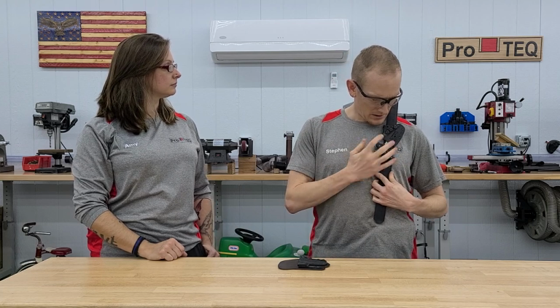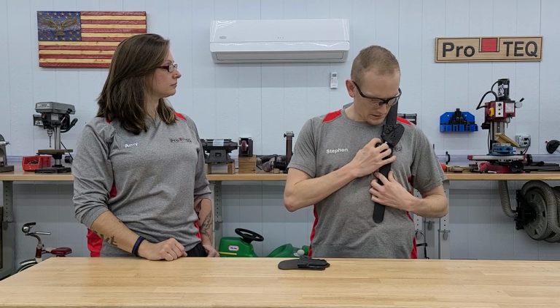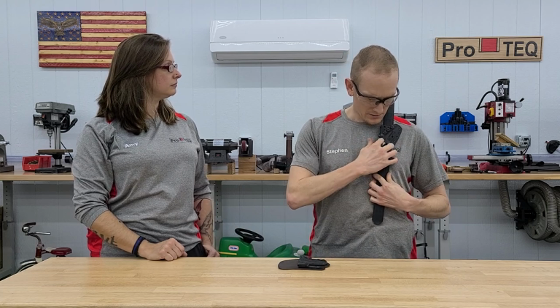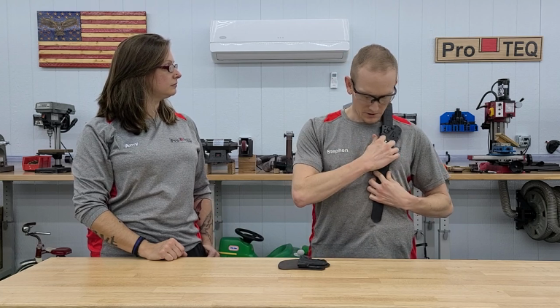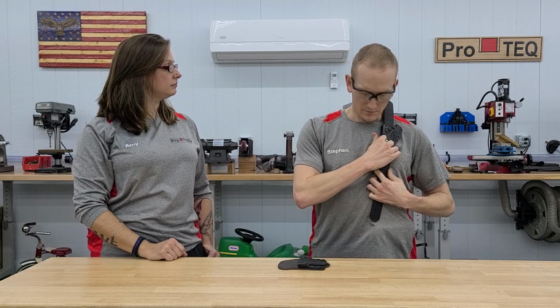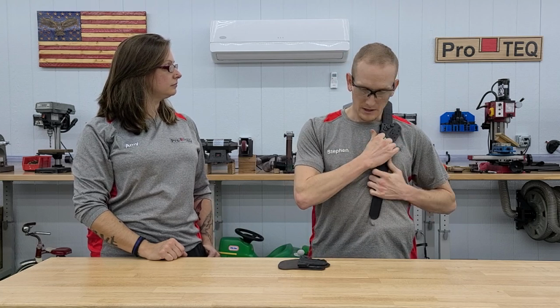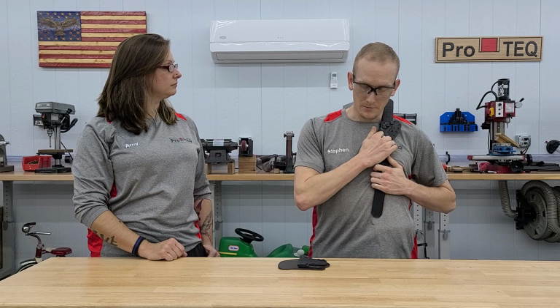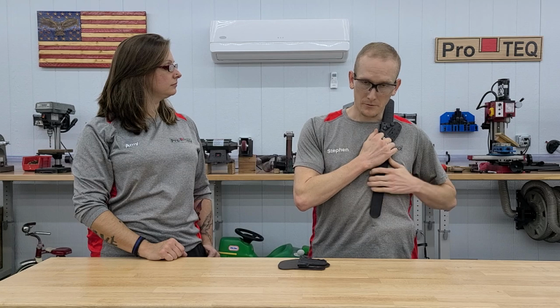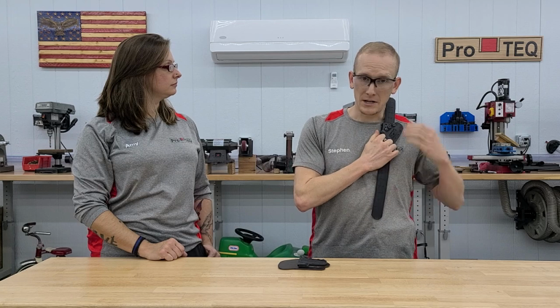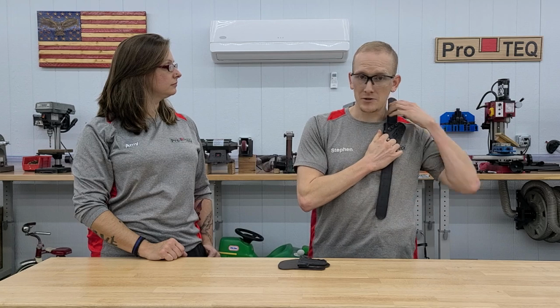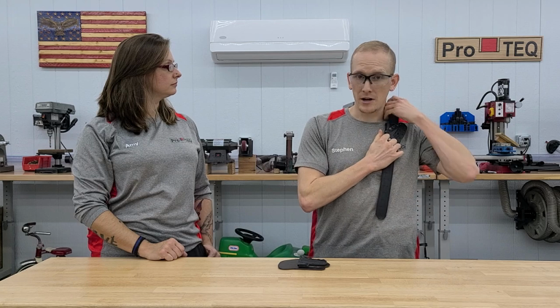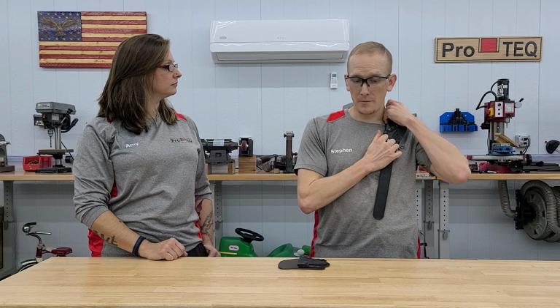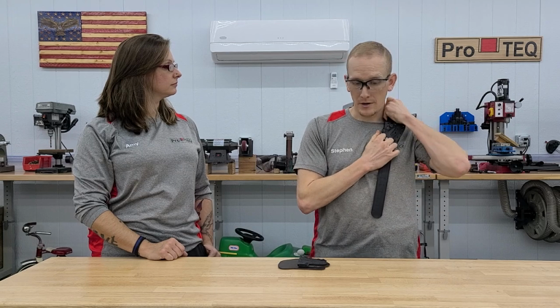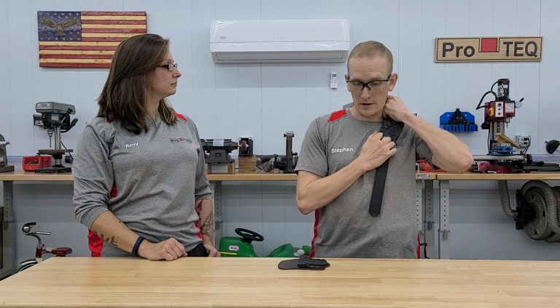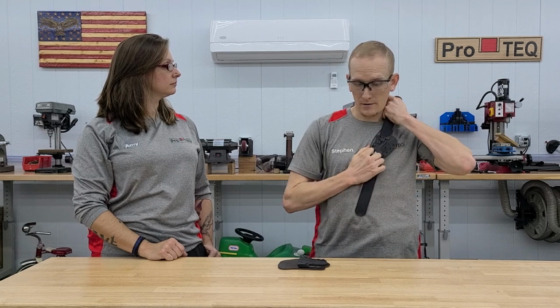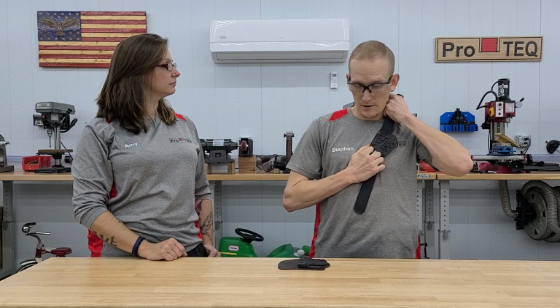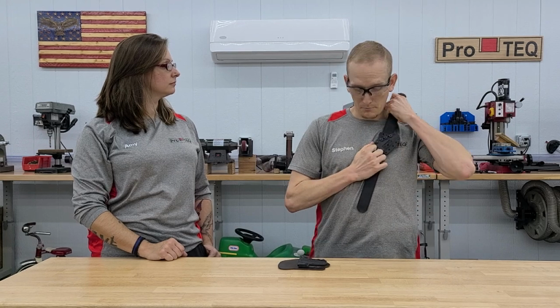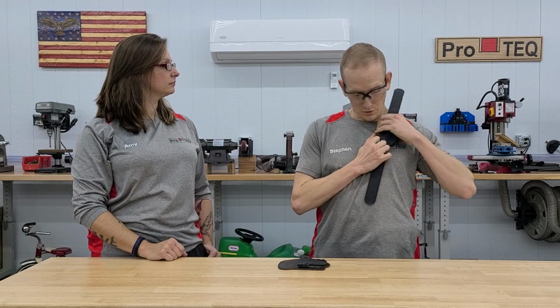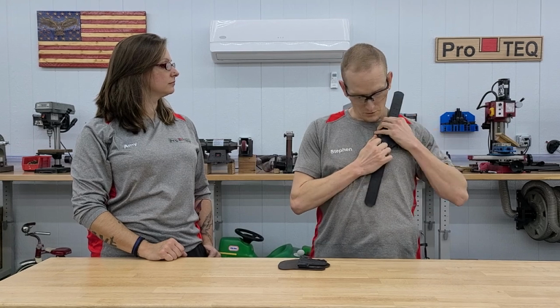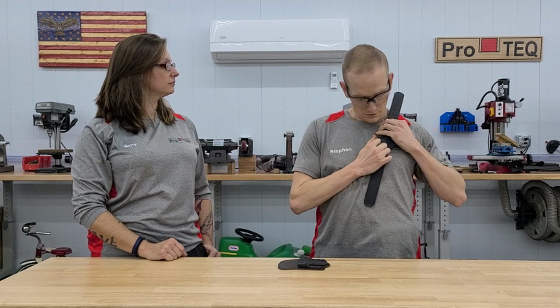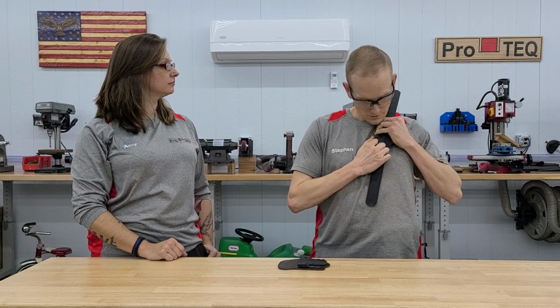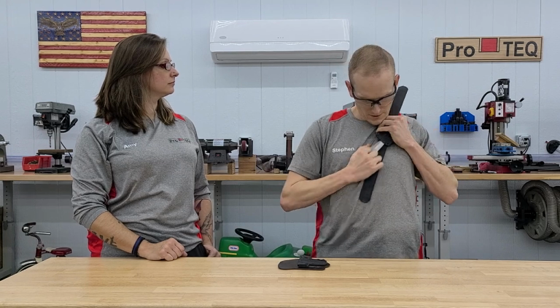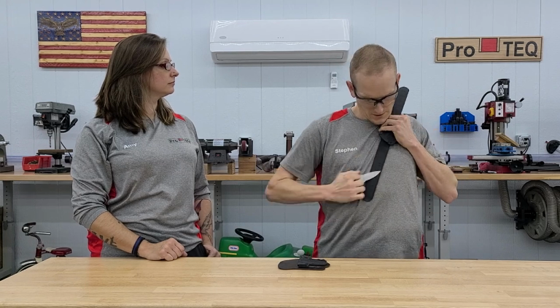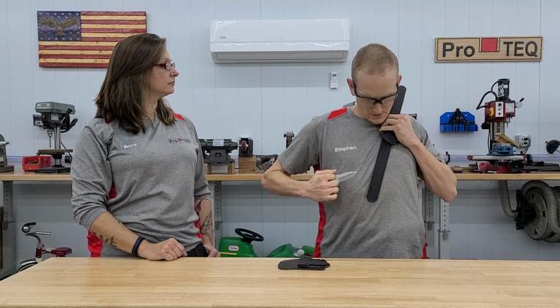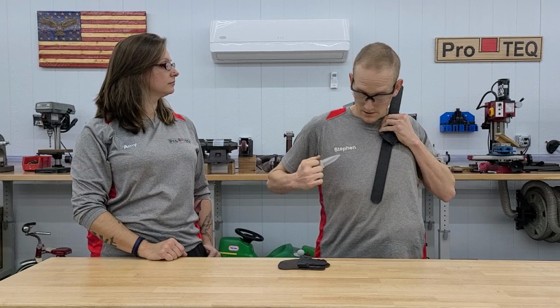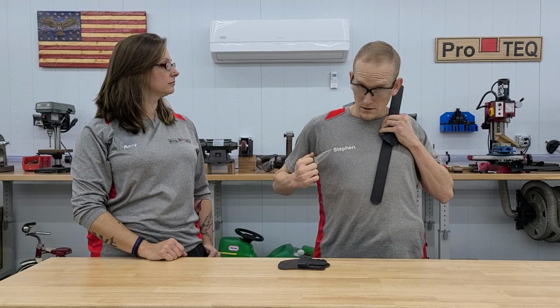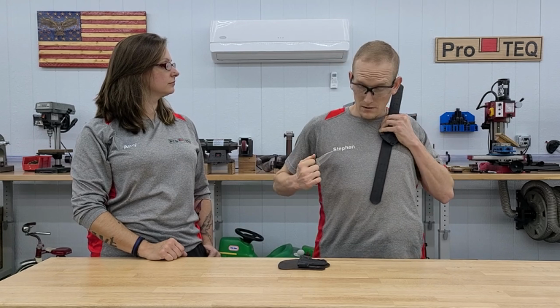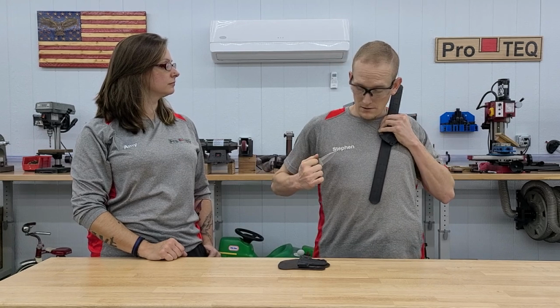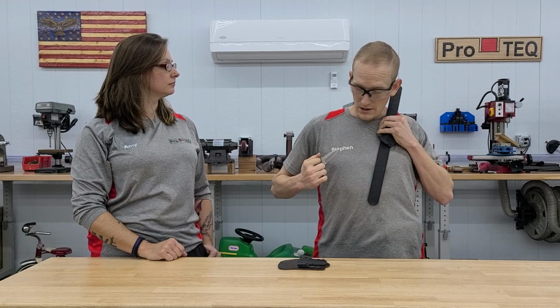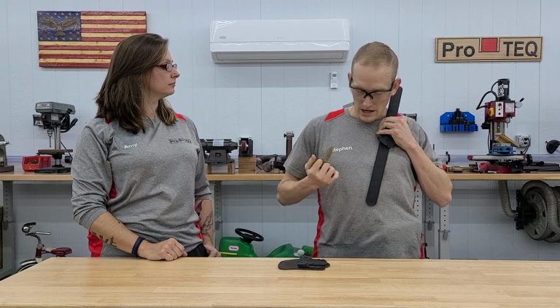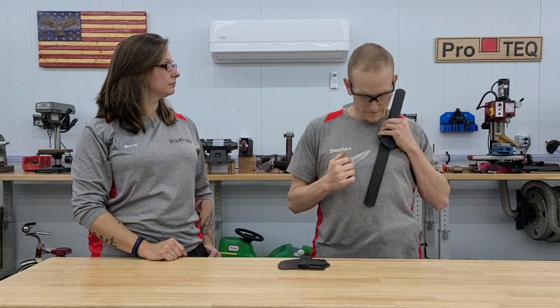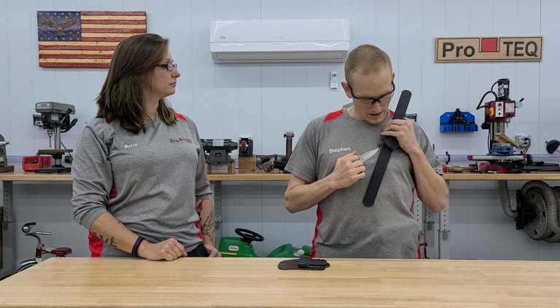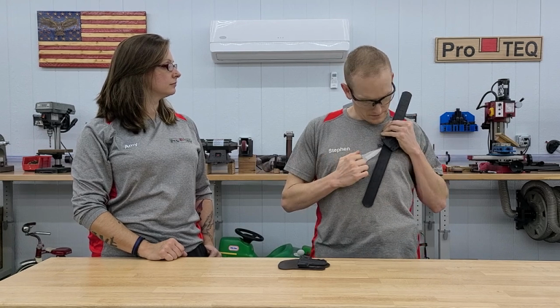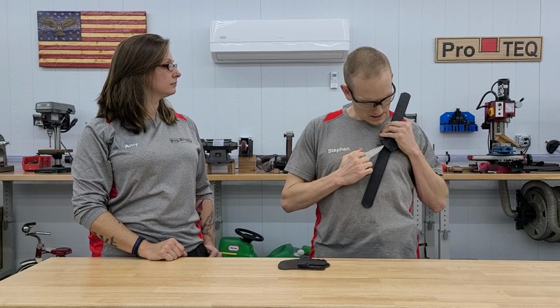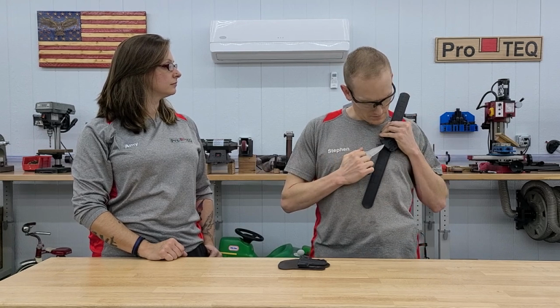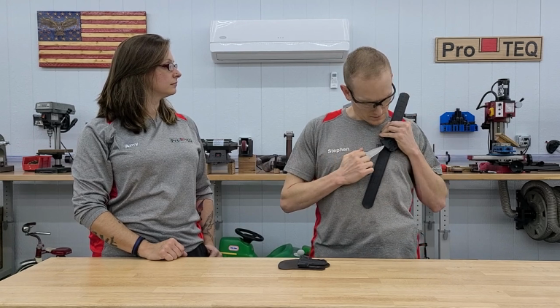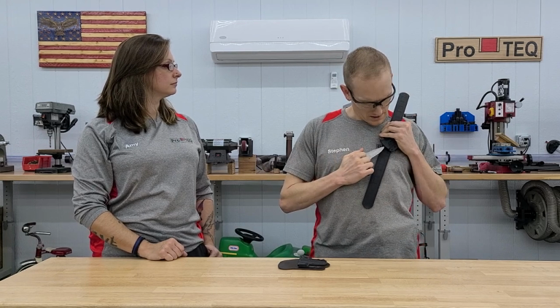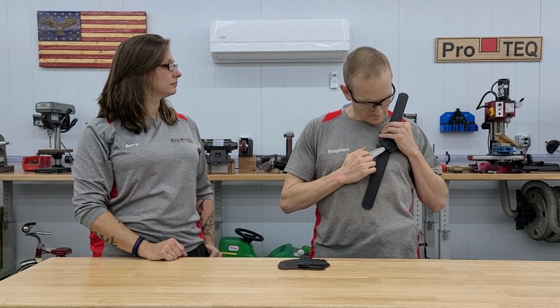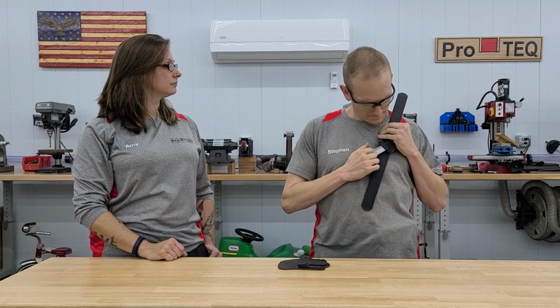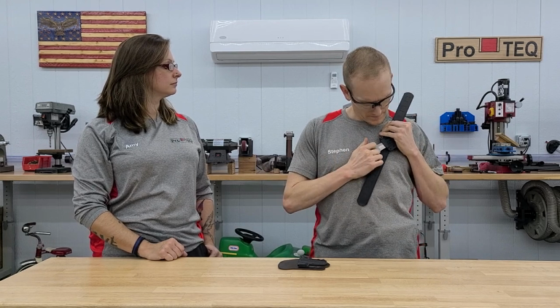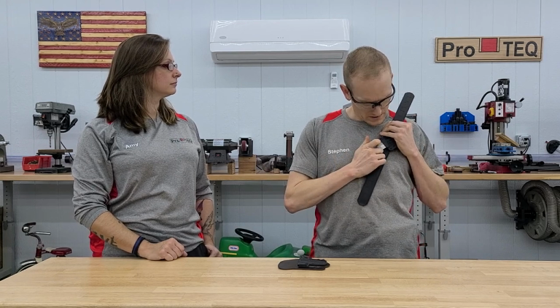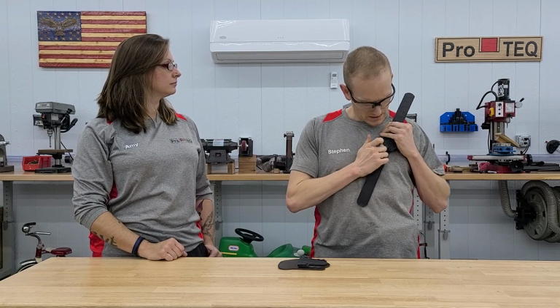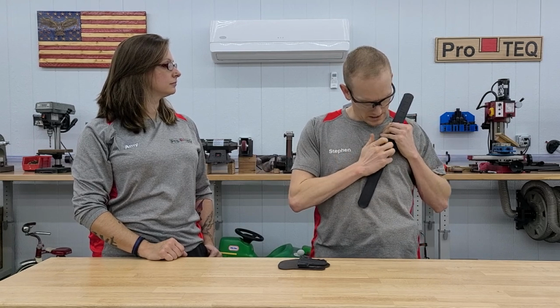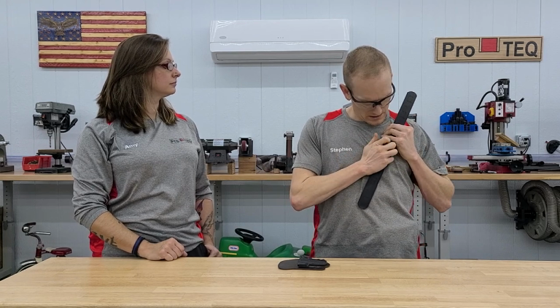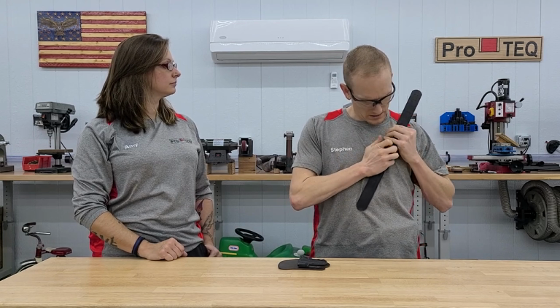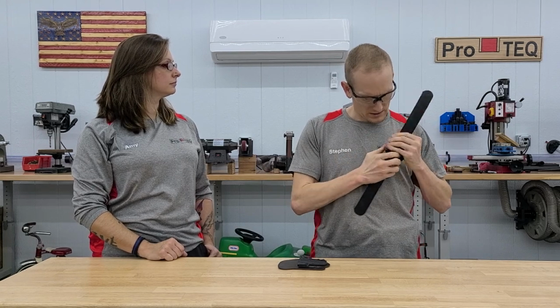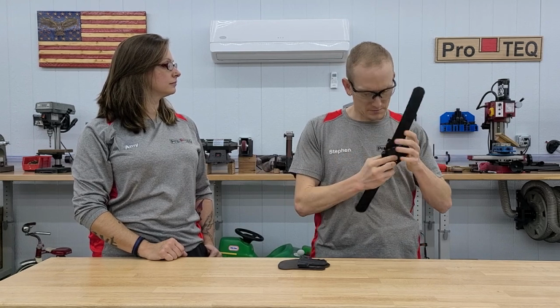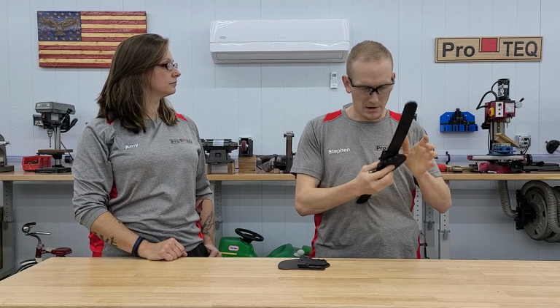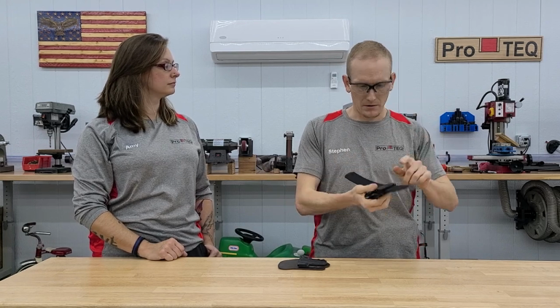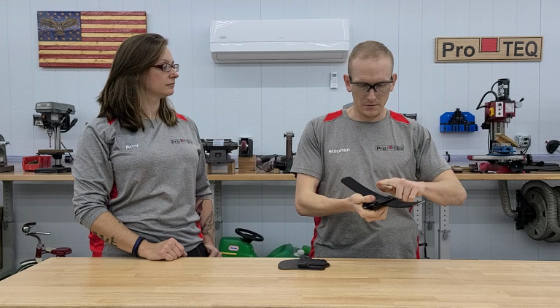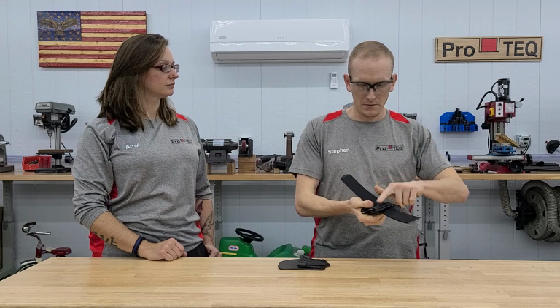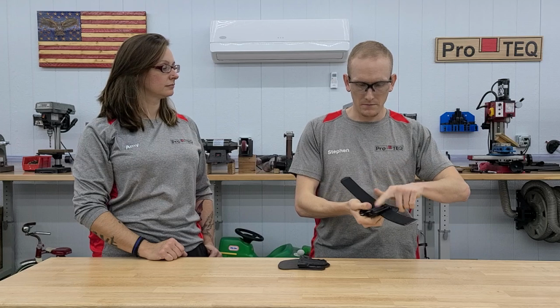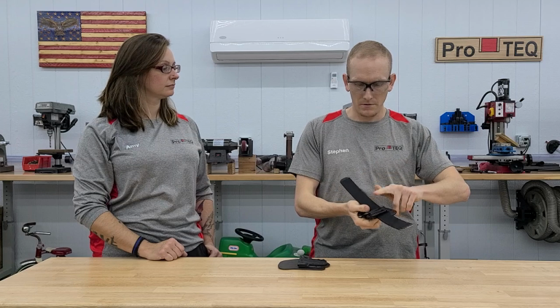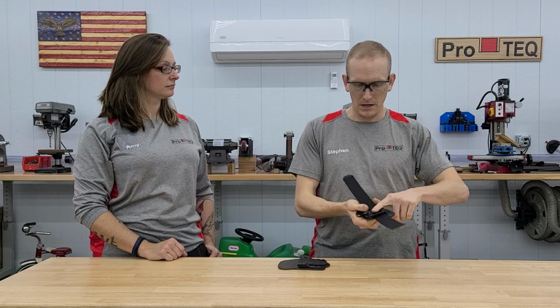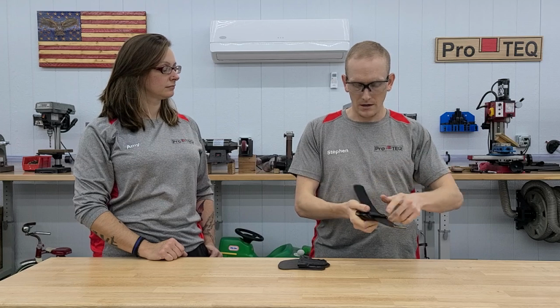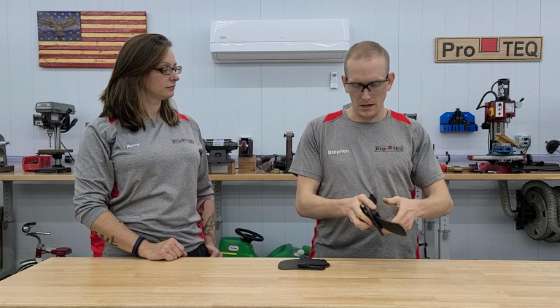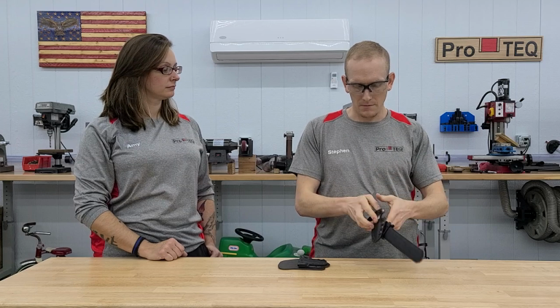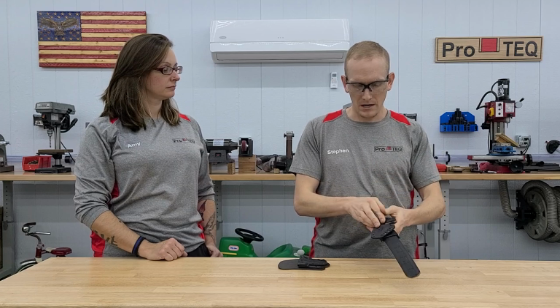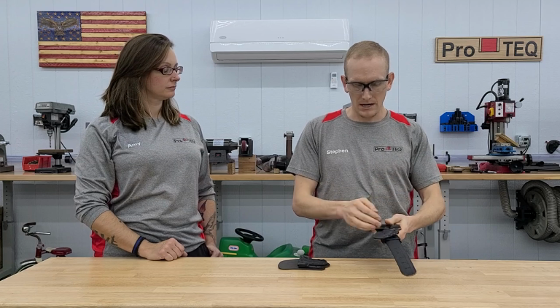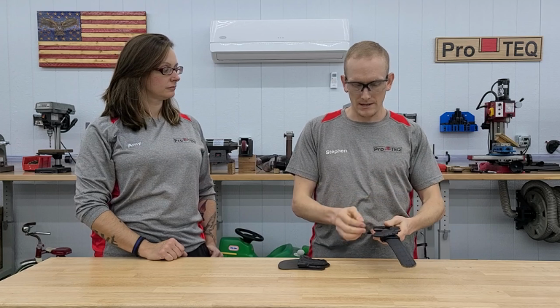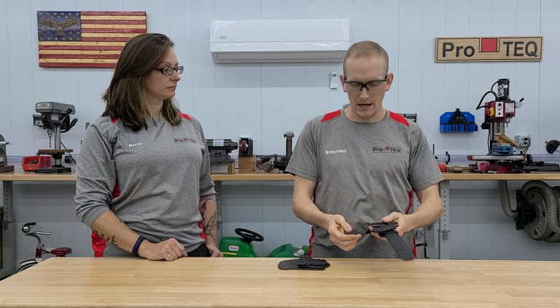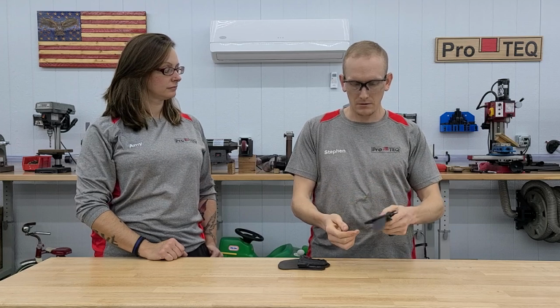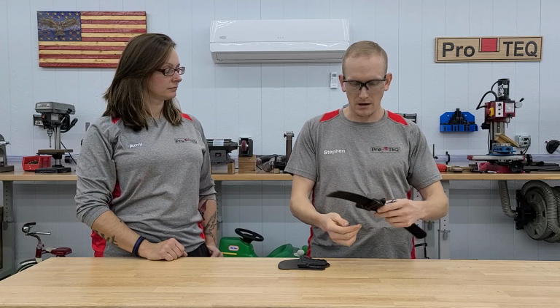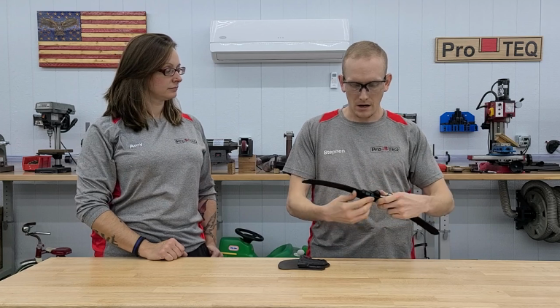She'll be able to reach up and pull the knife out that way. It's mounted via a mini tech lock.